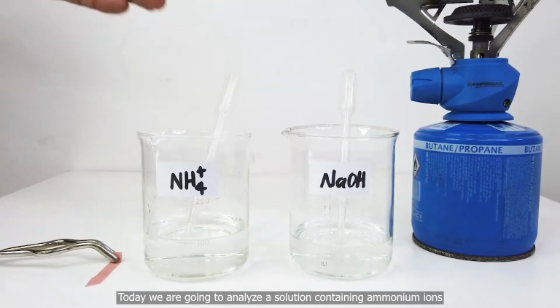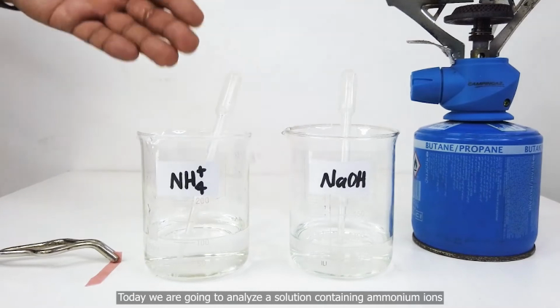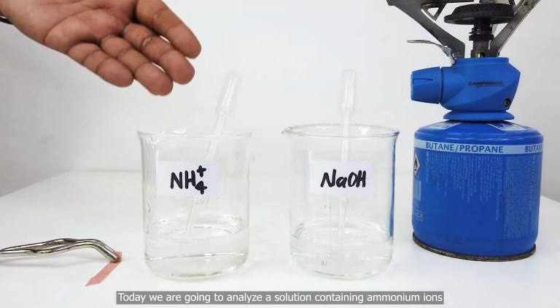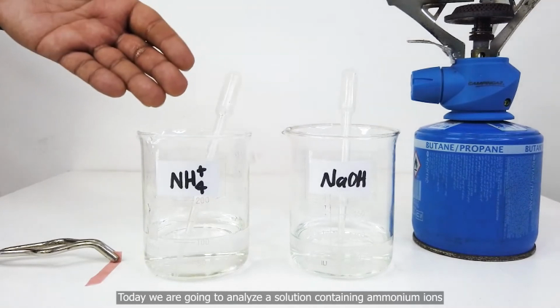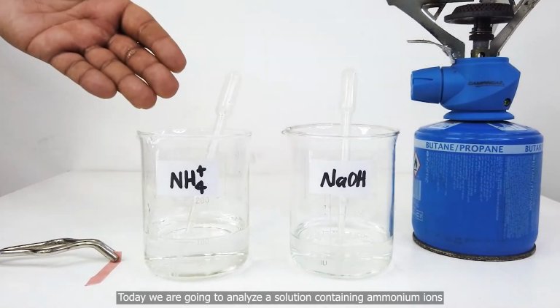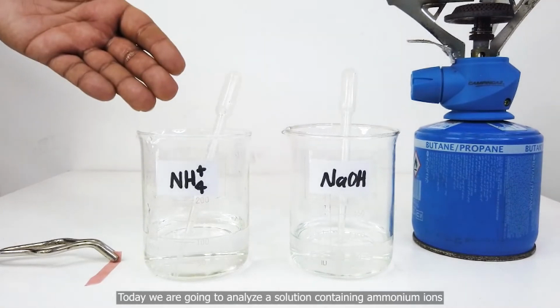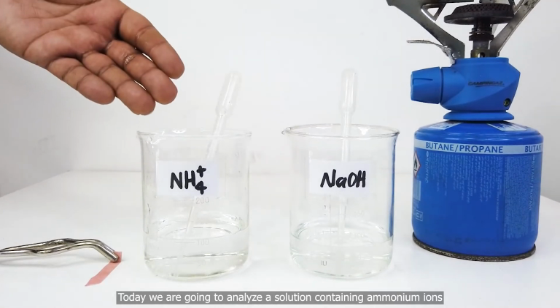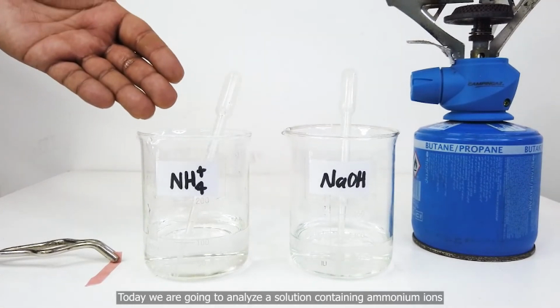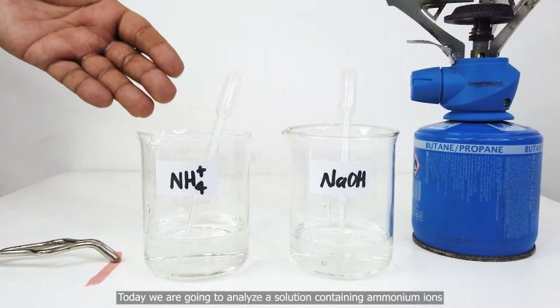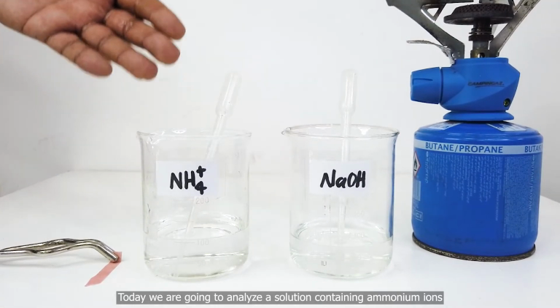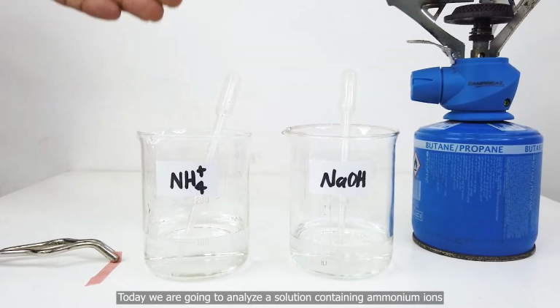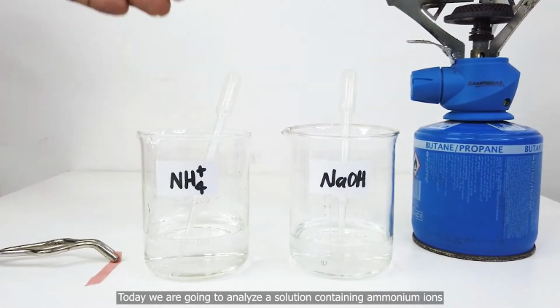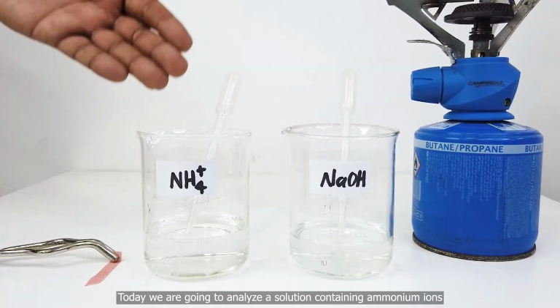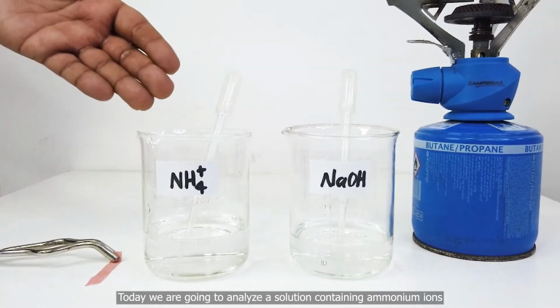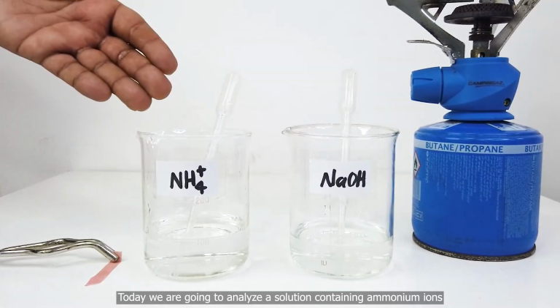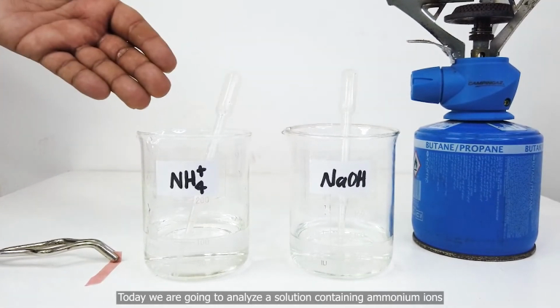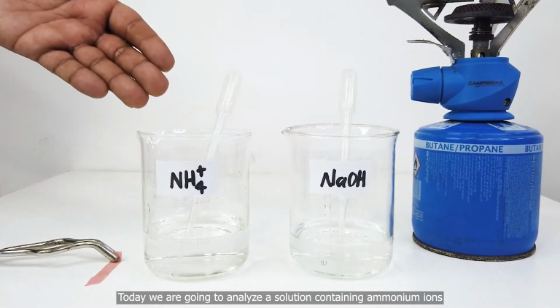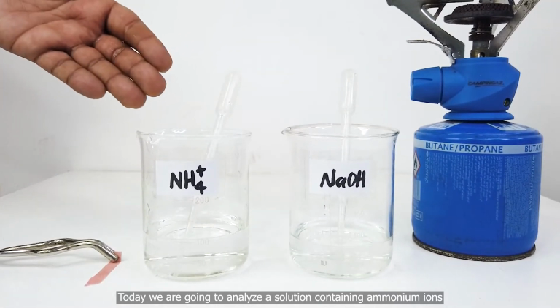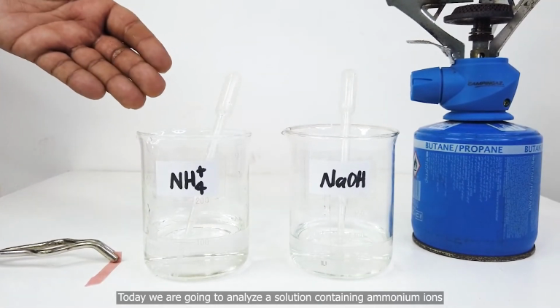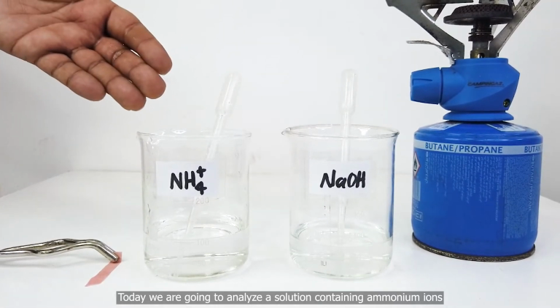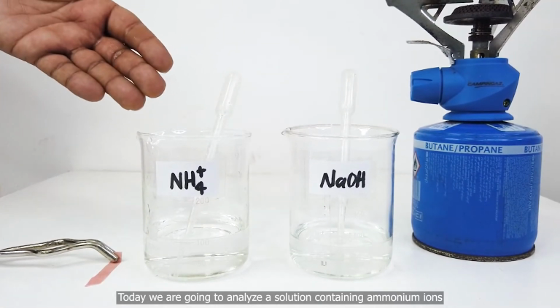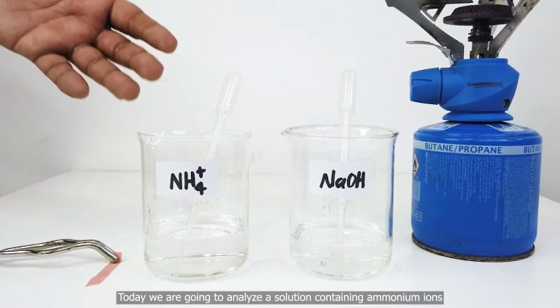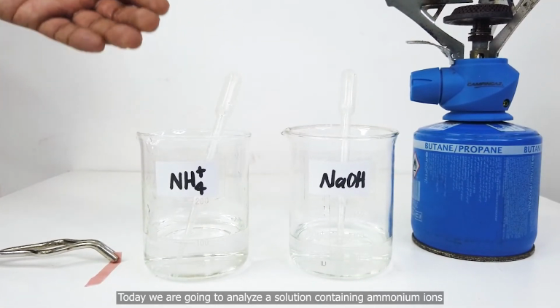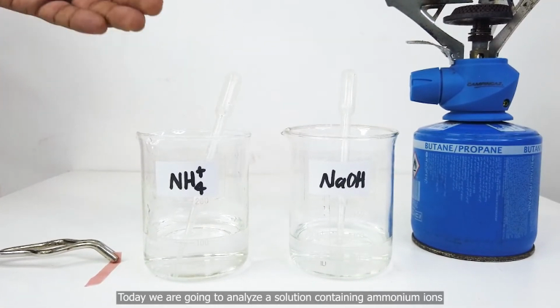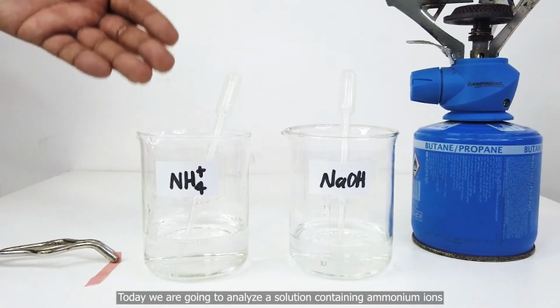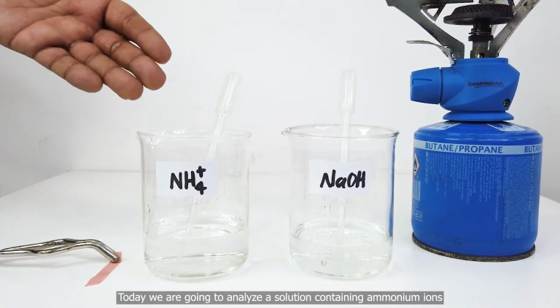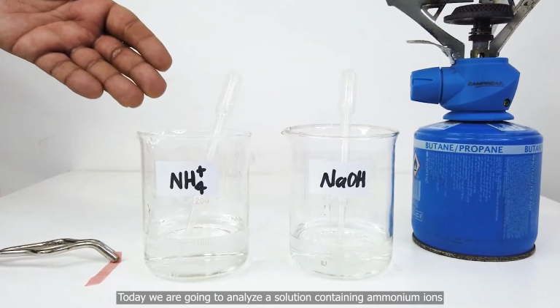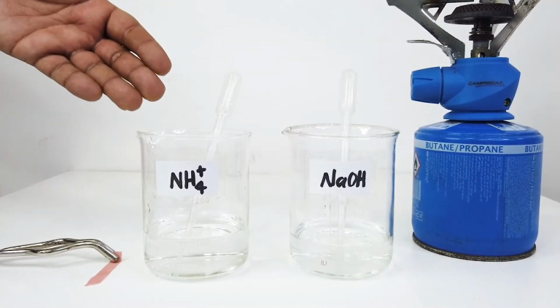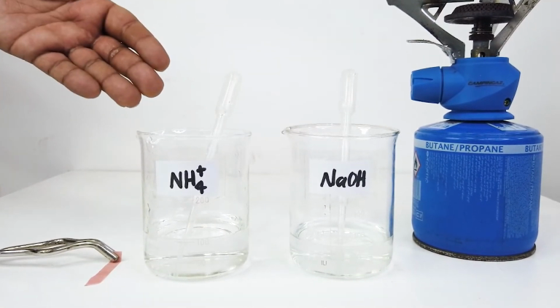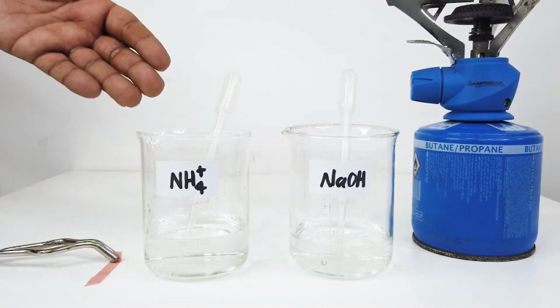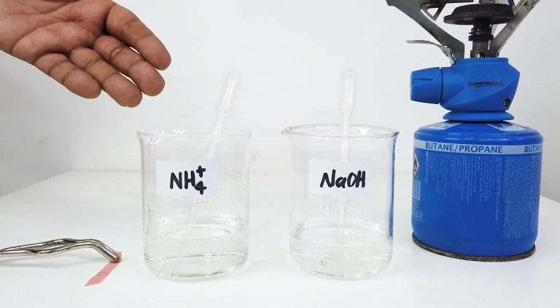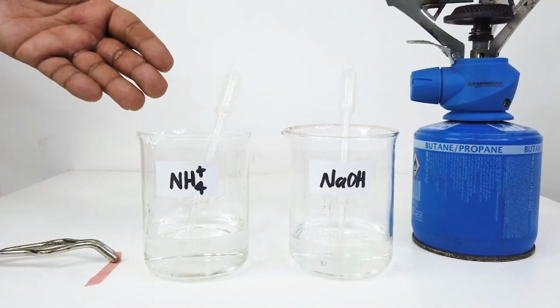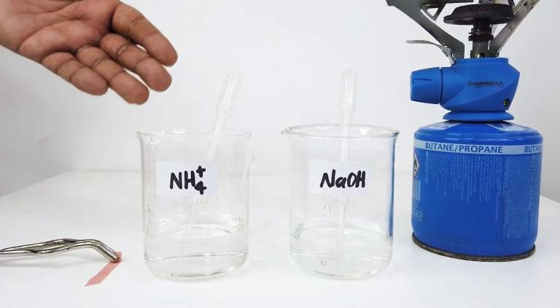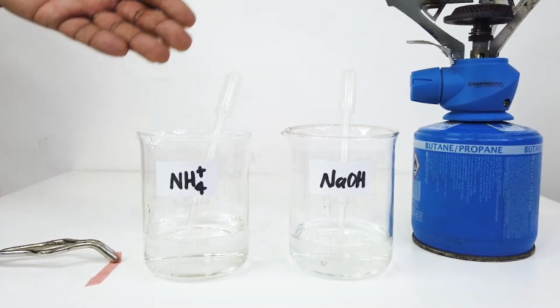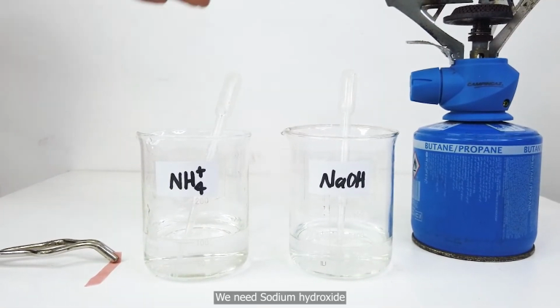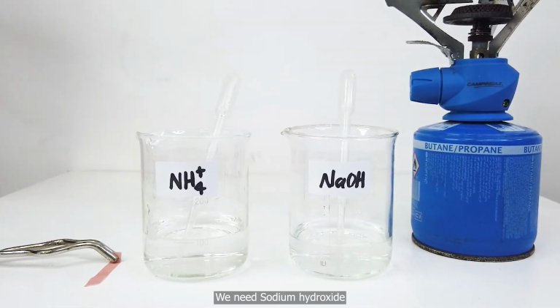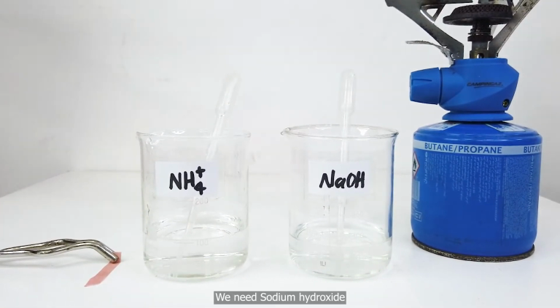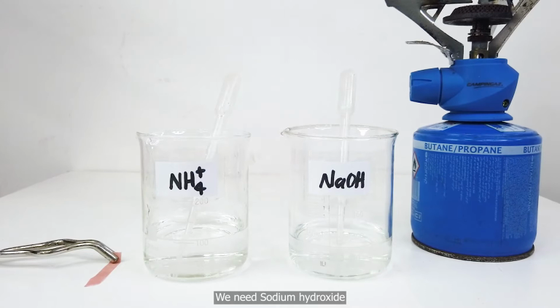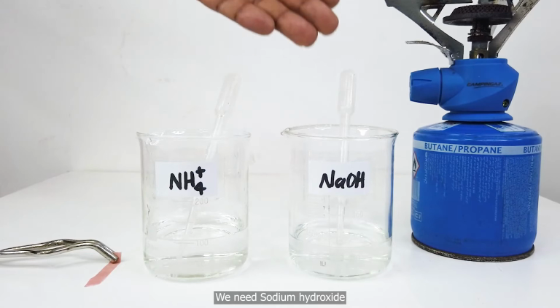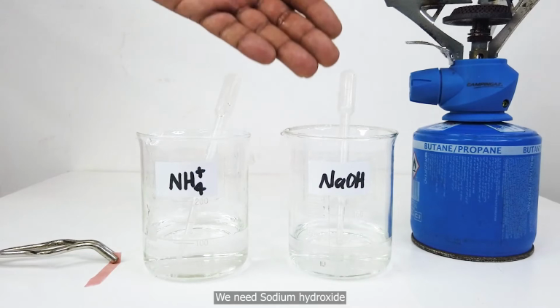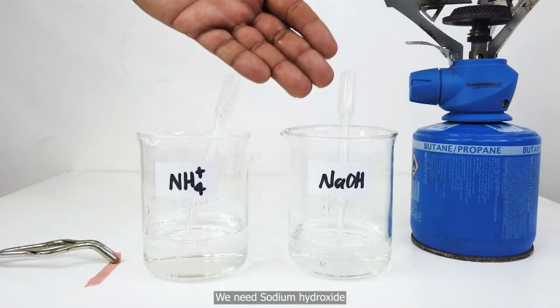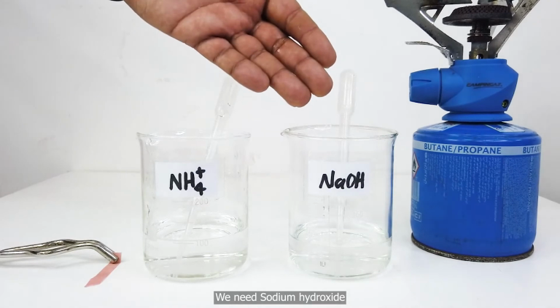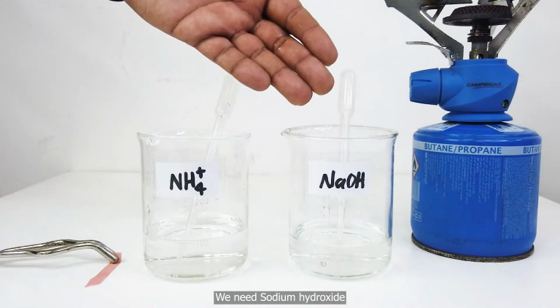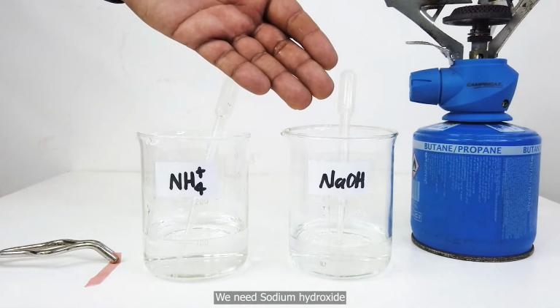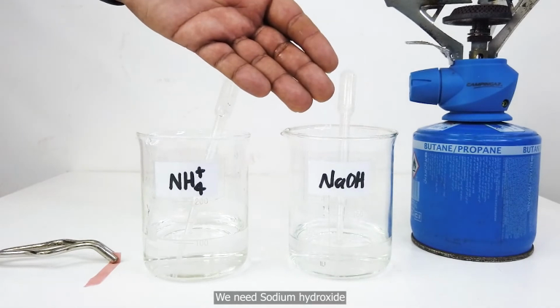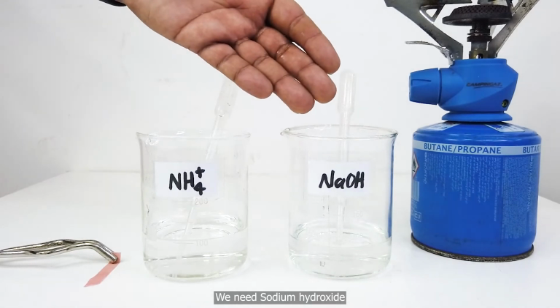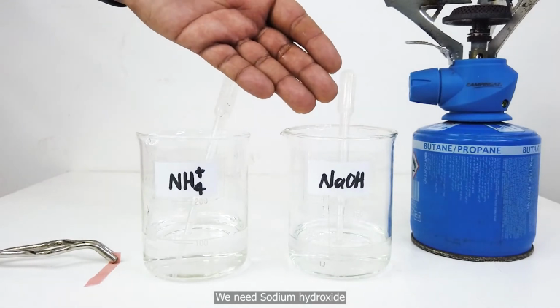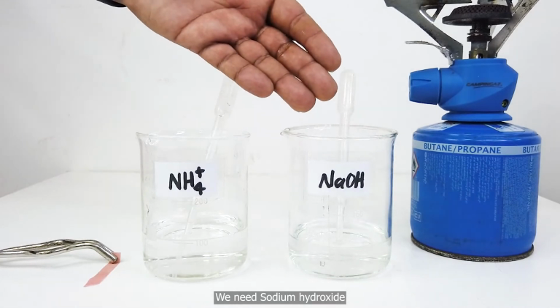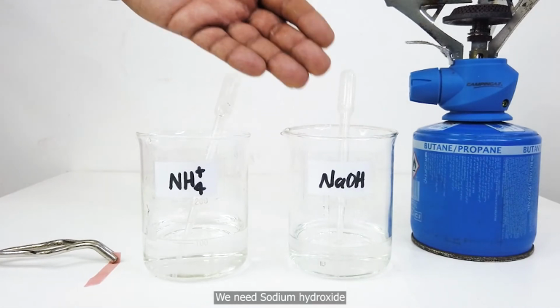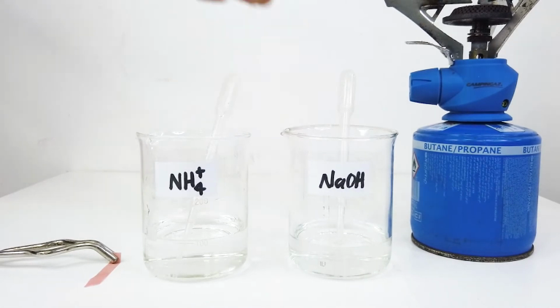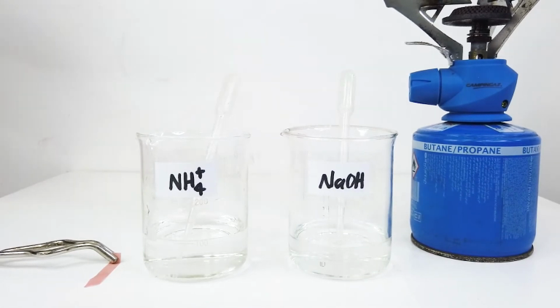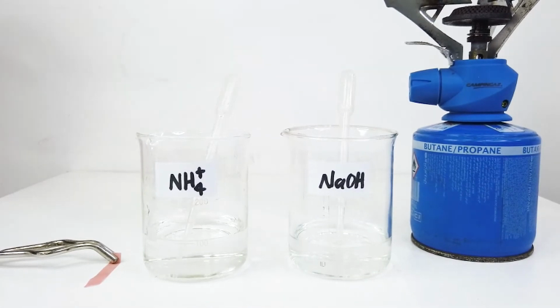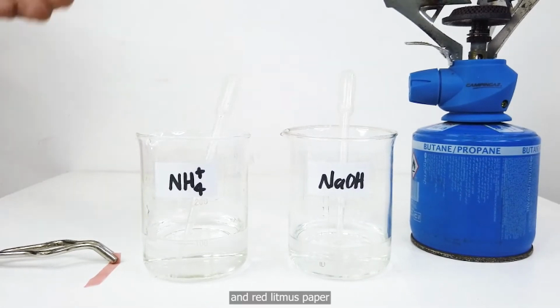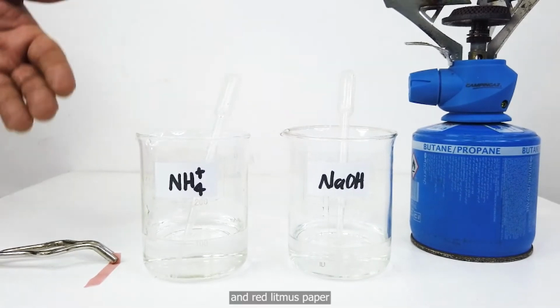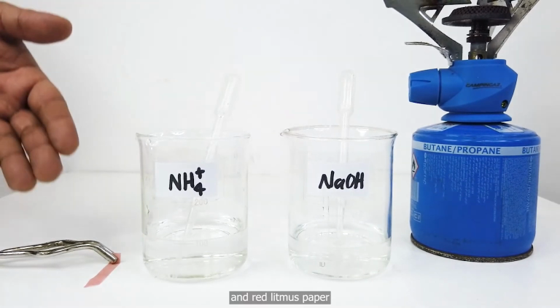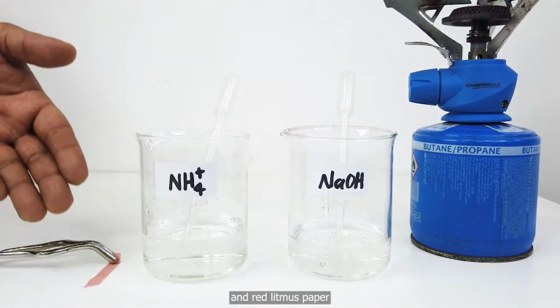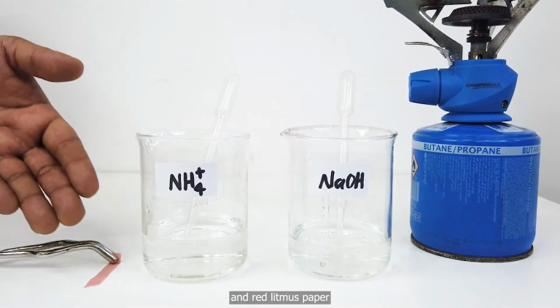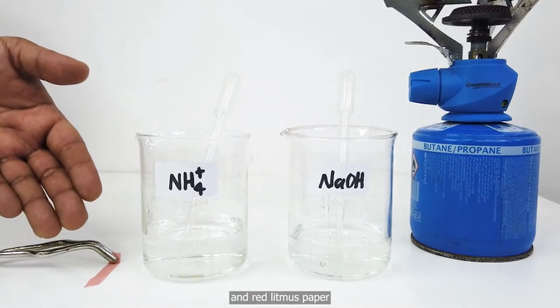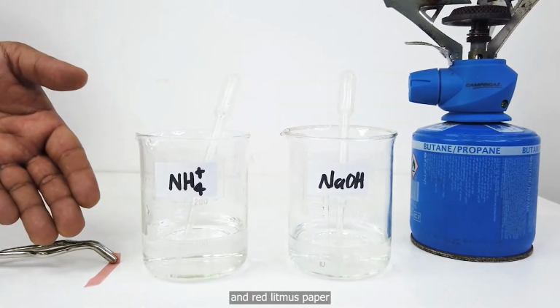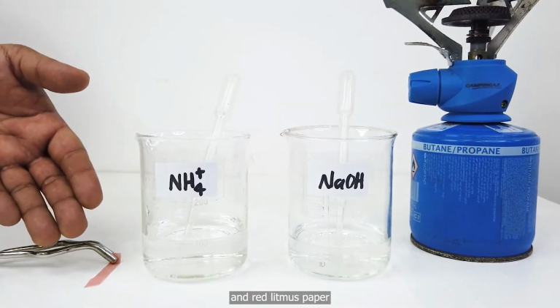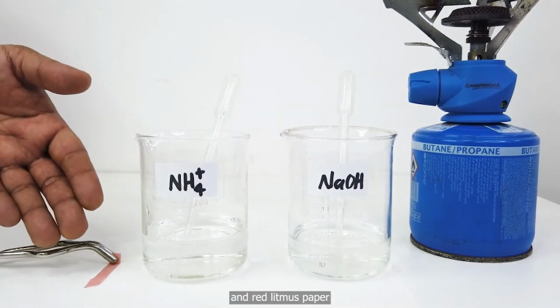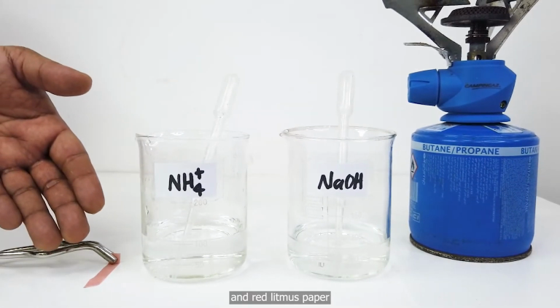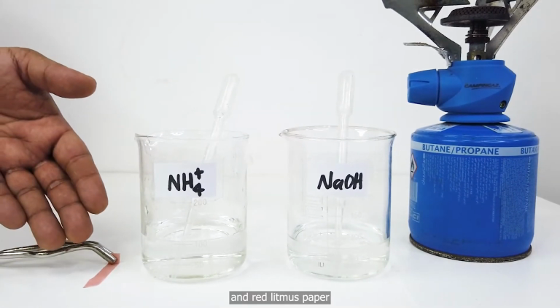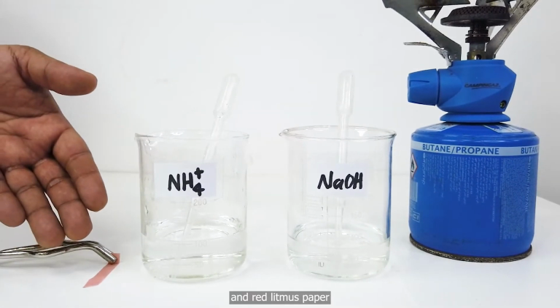Today, we are going to analyze a solution containing ammonium ions. We need sodium hydroxide and red litmus paper.